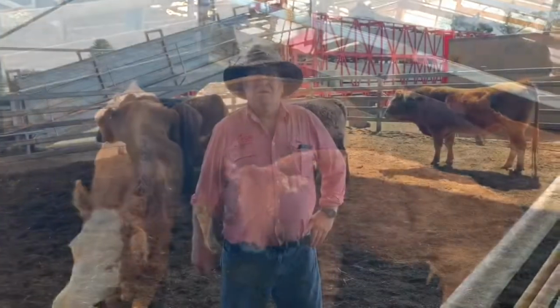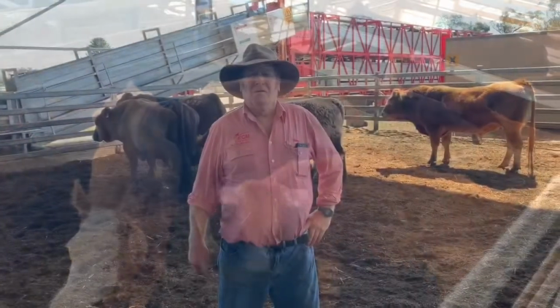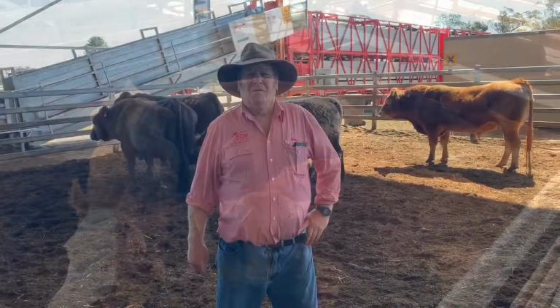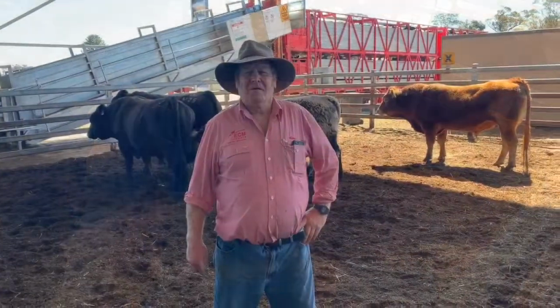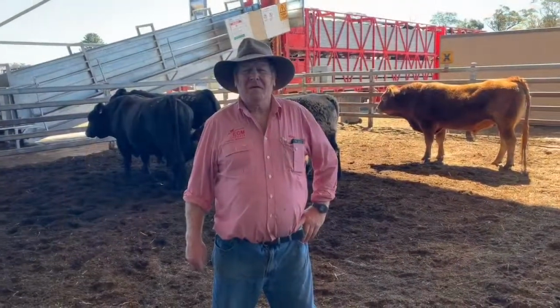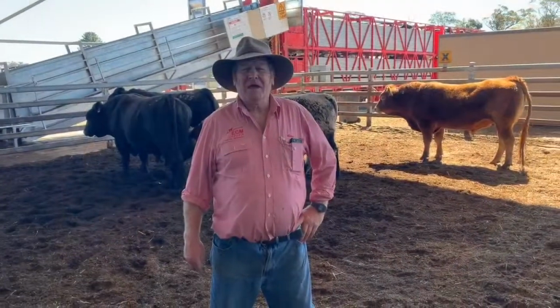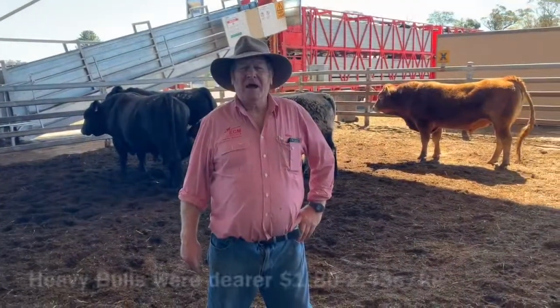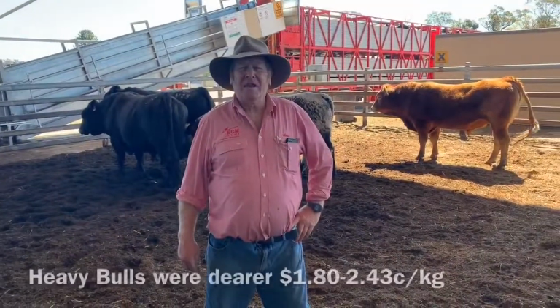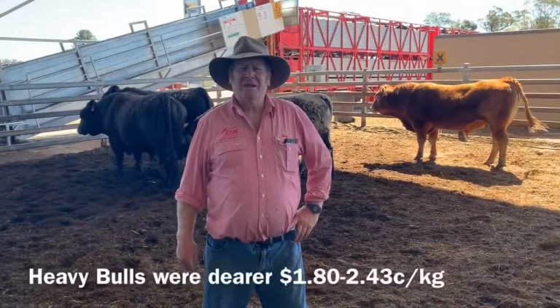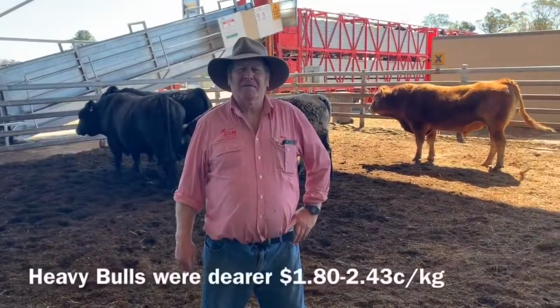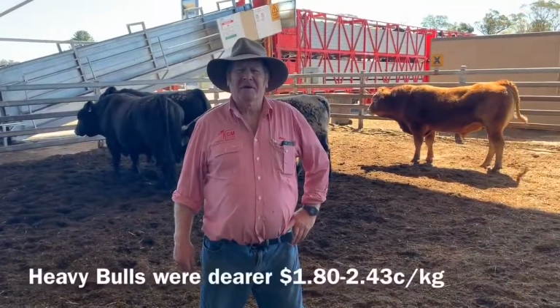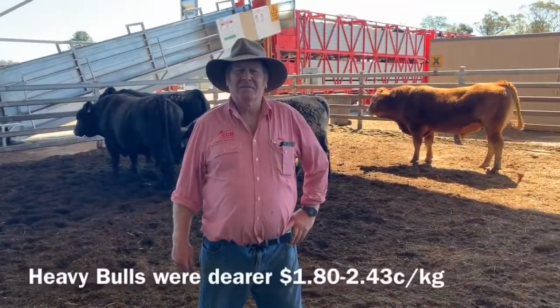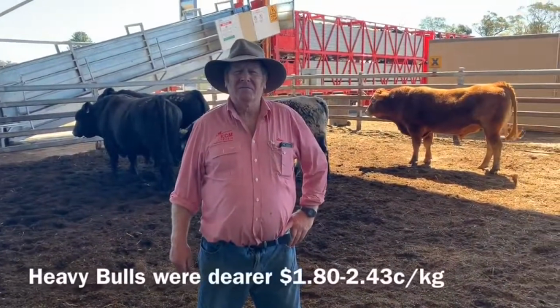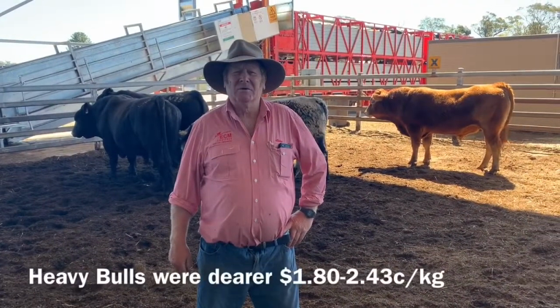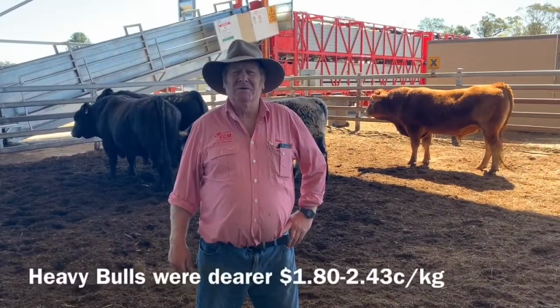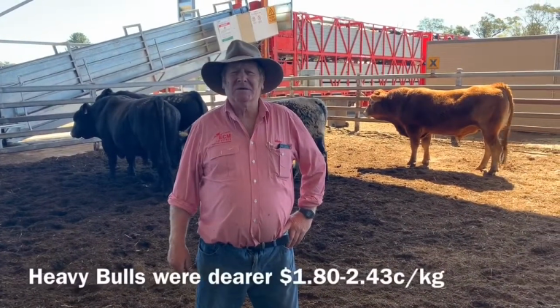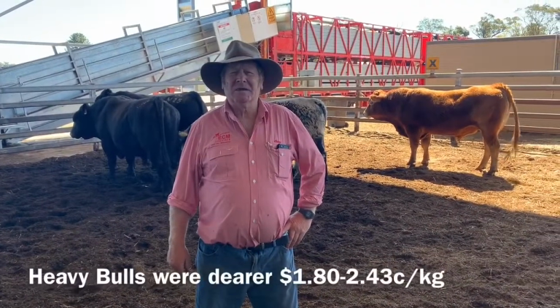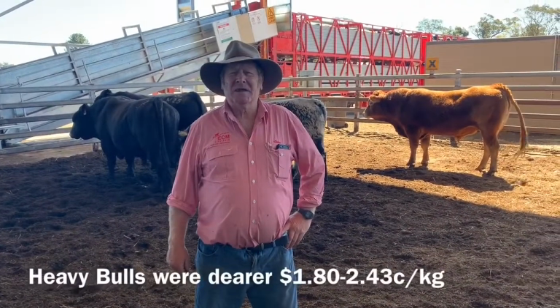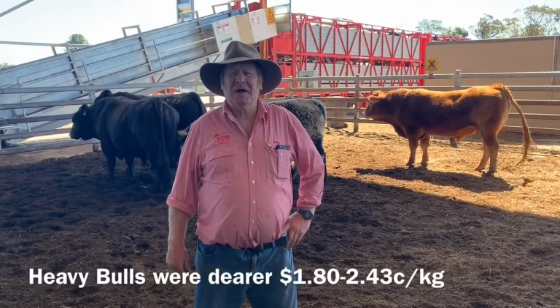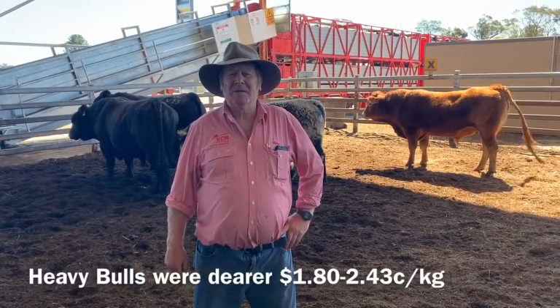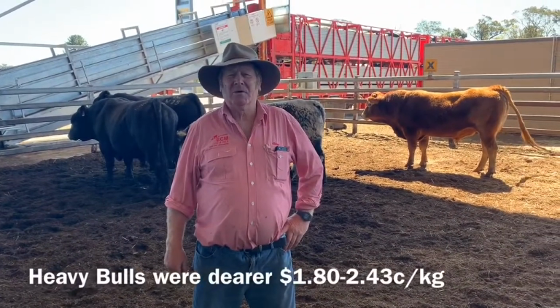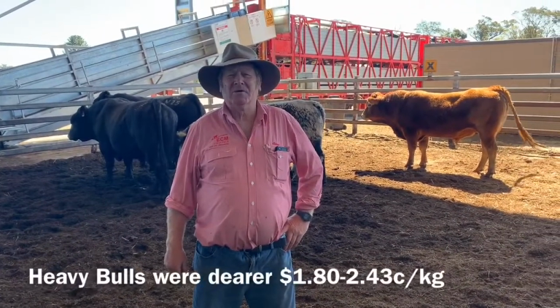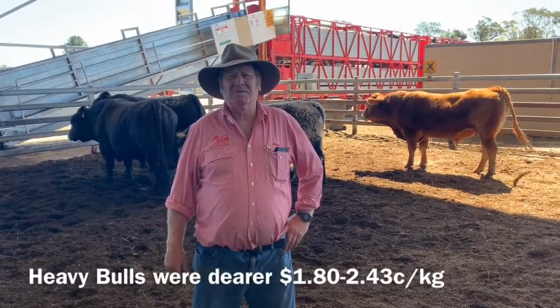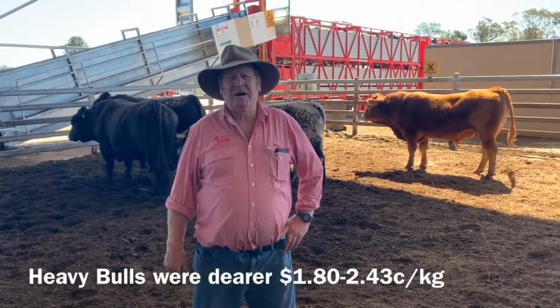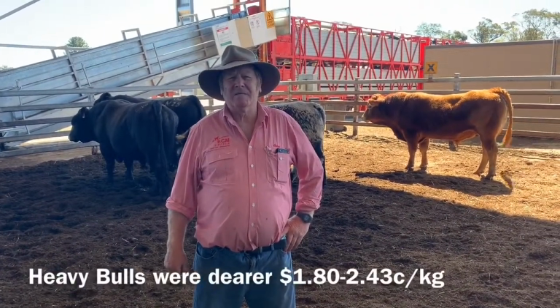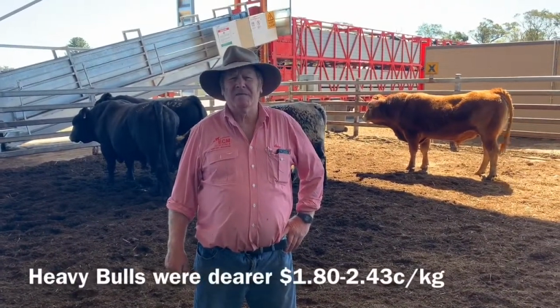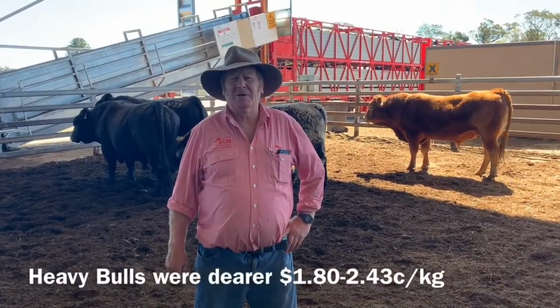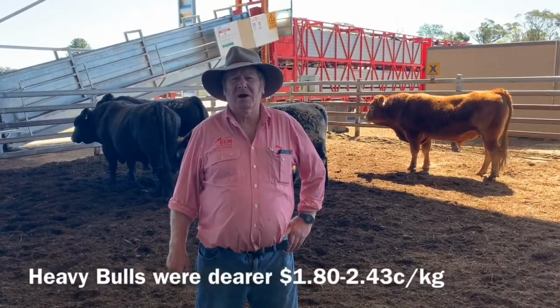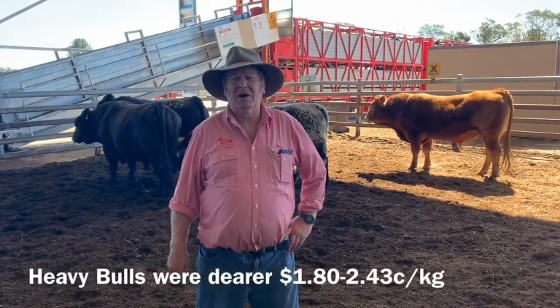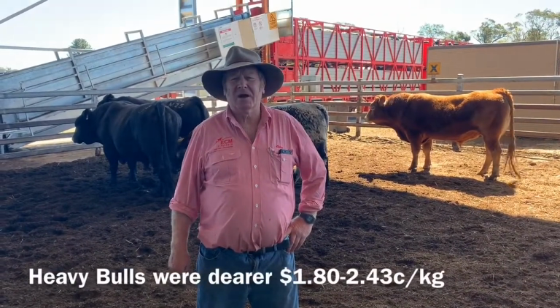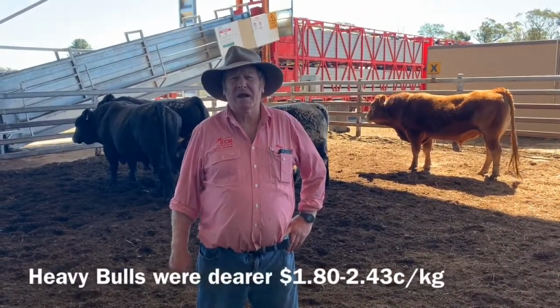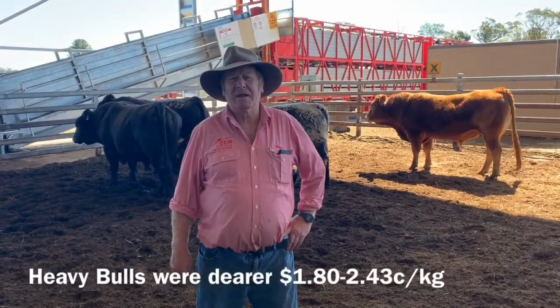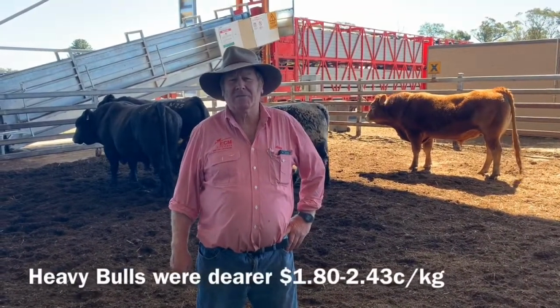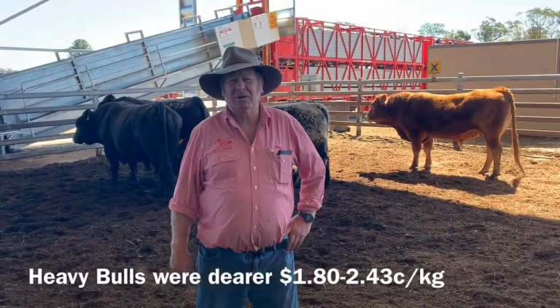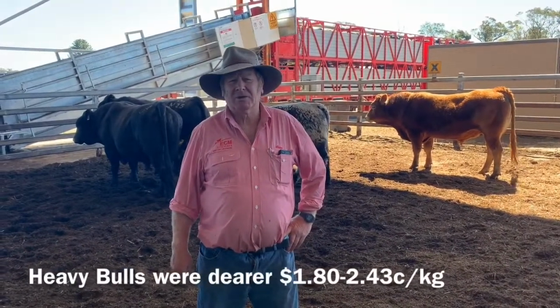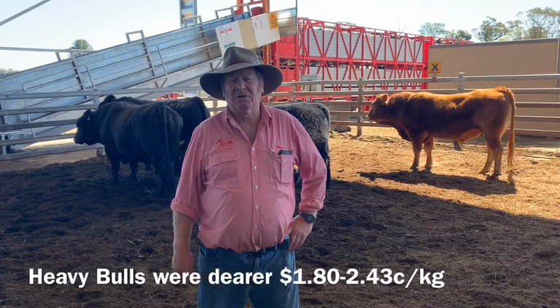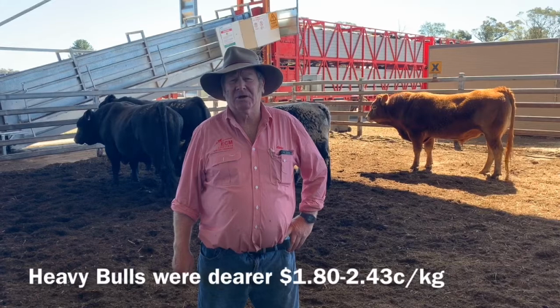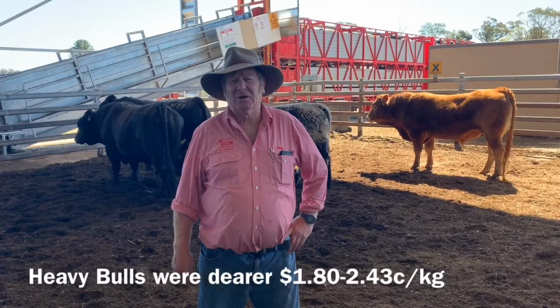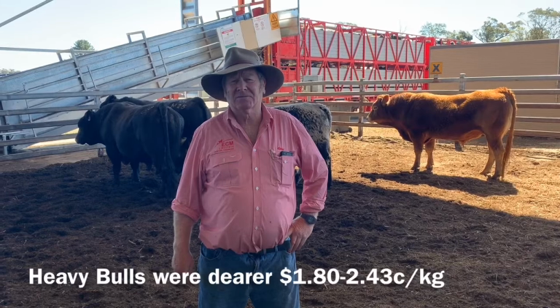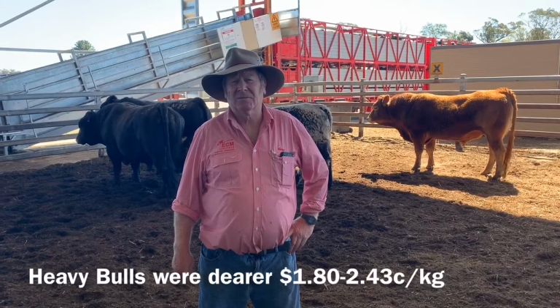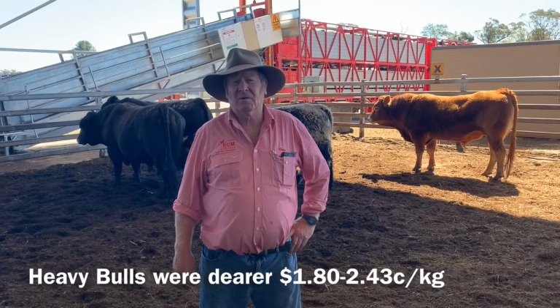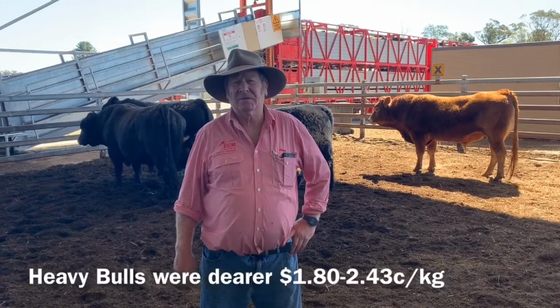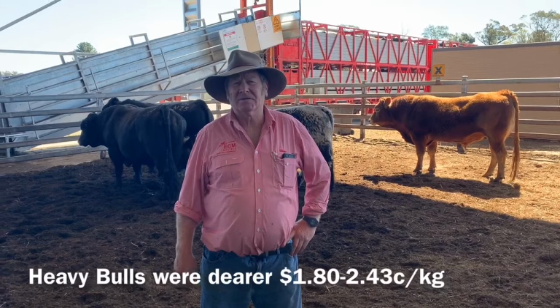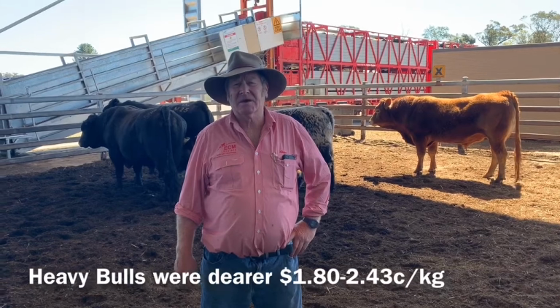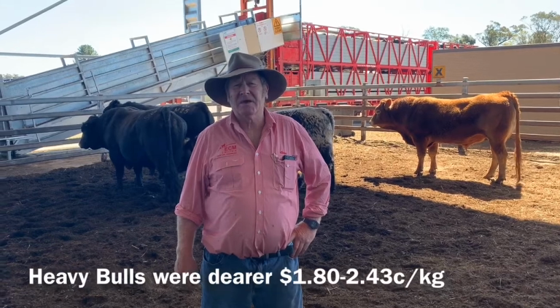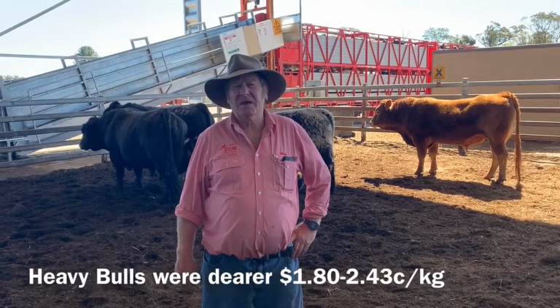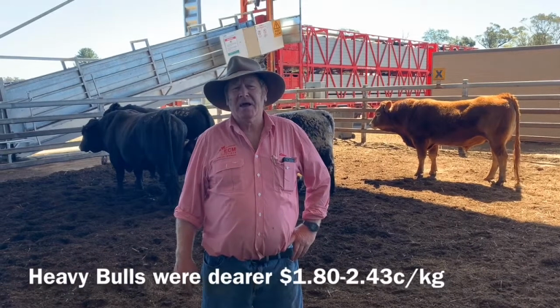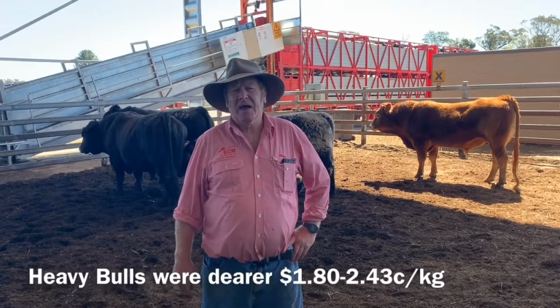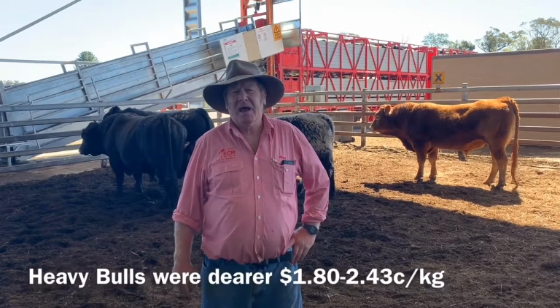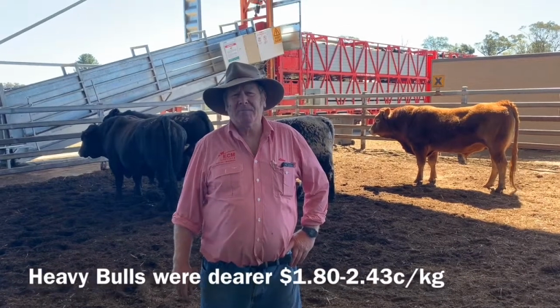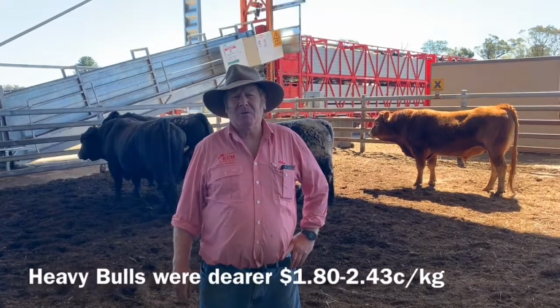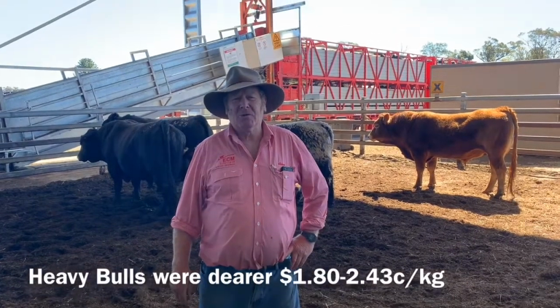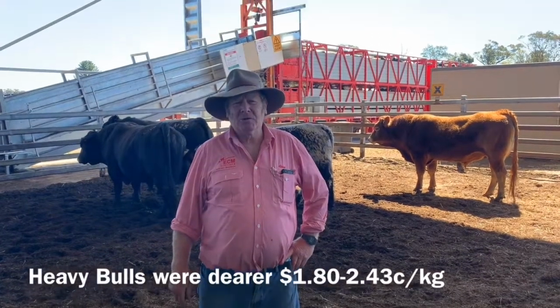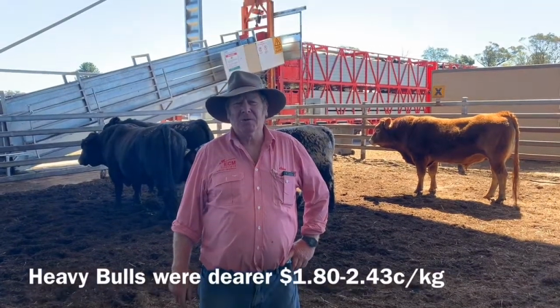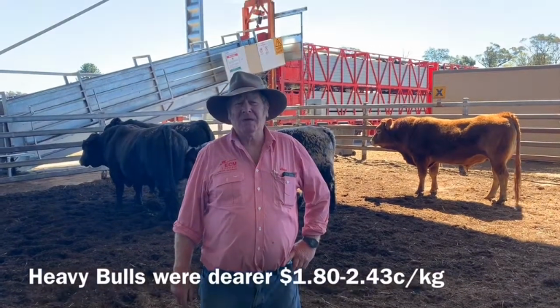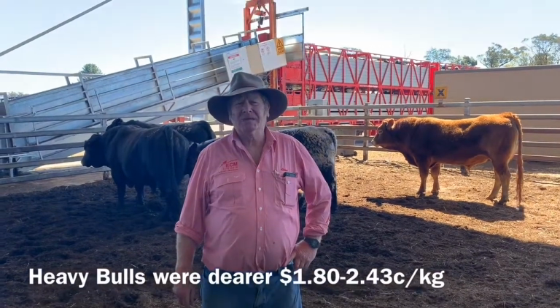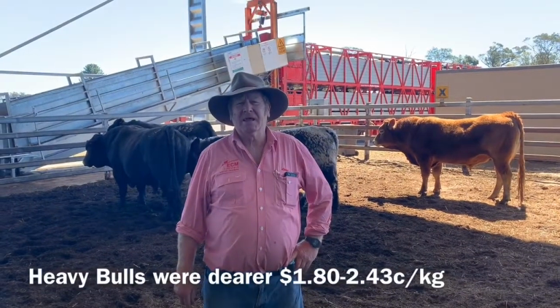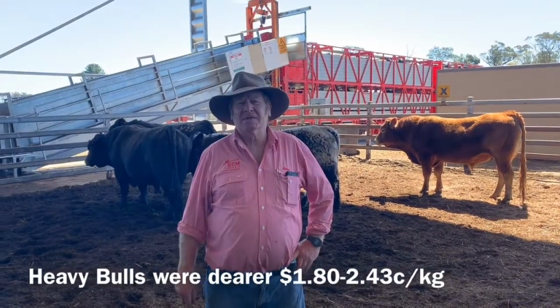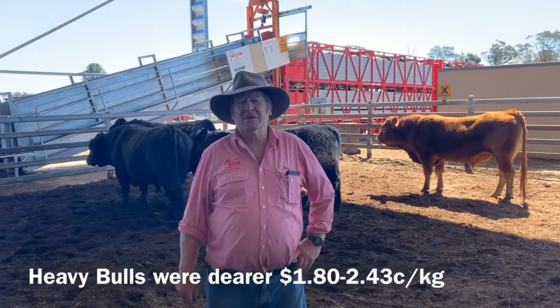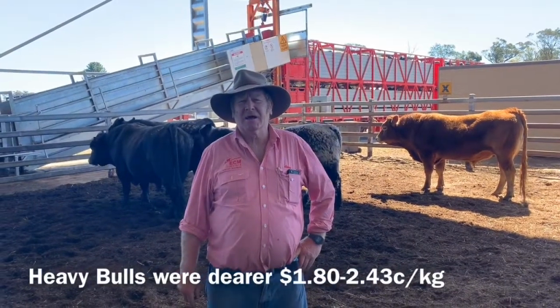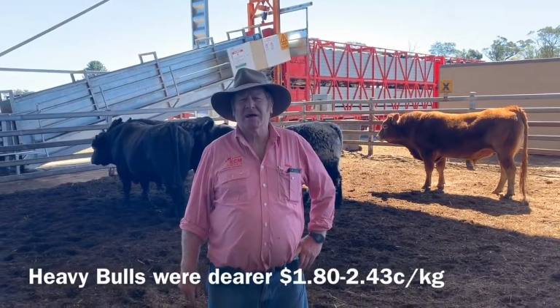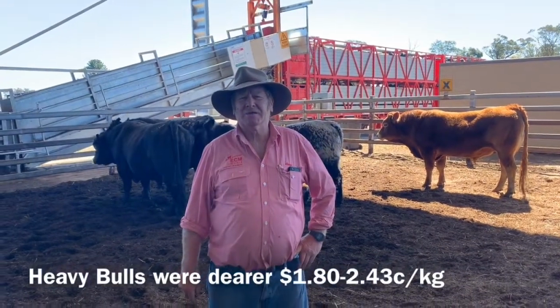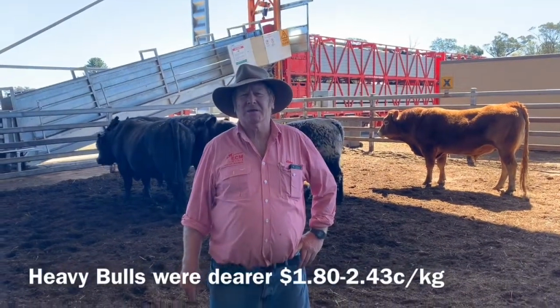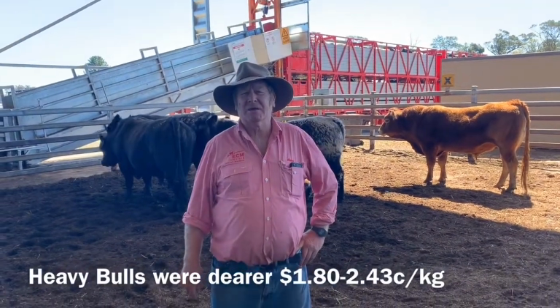With a yarding of 11 bulls here today. Bulls went from $1.80 up to $2.43 — up a good $2.20 from last week.